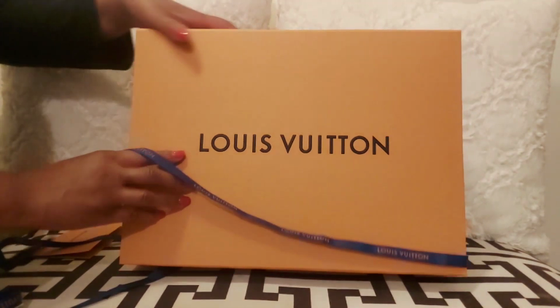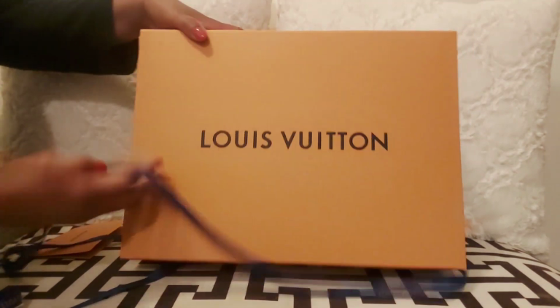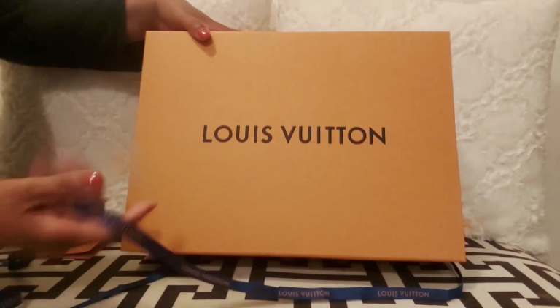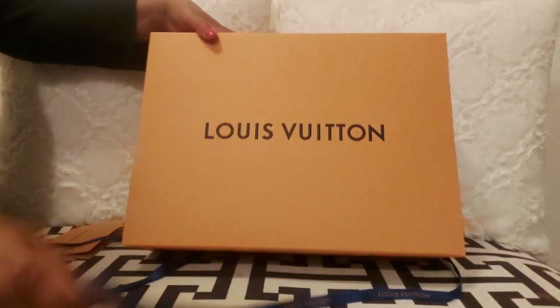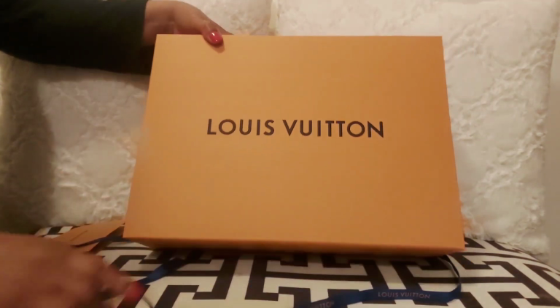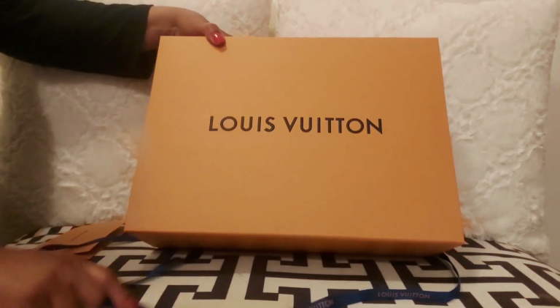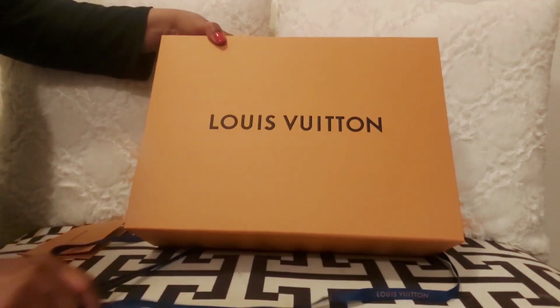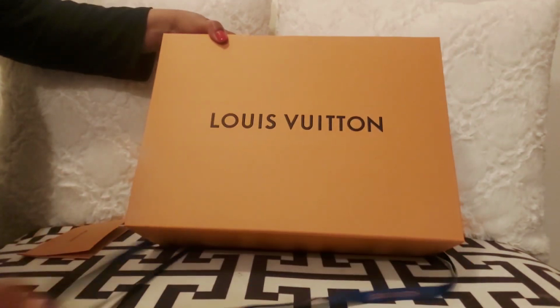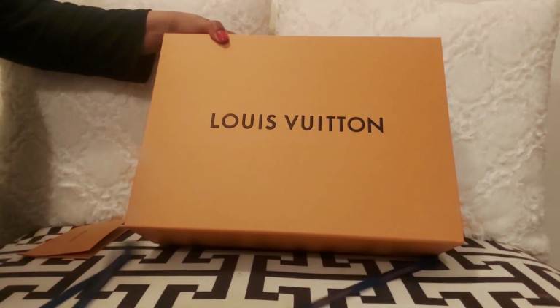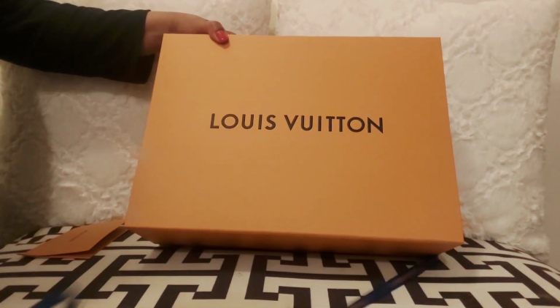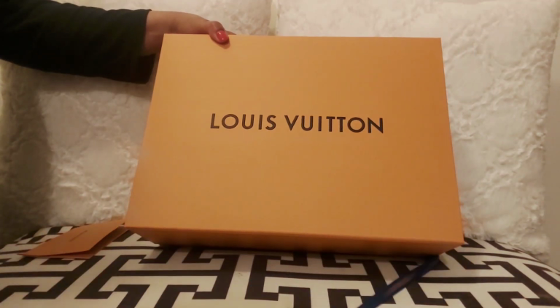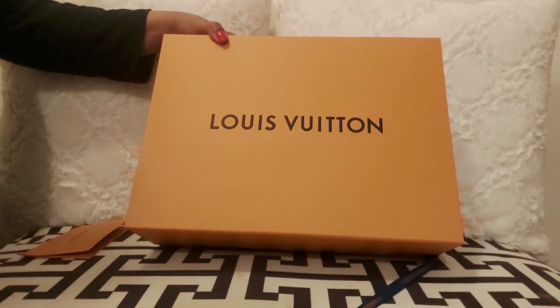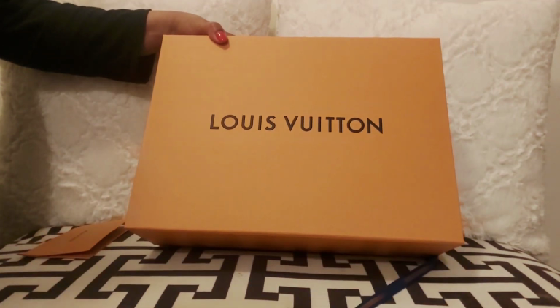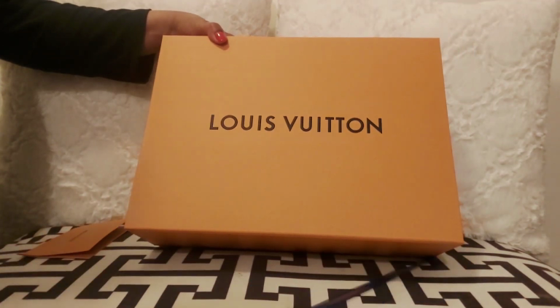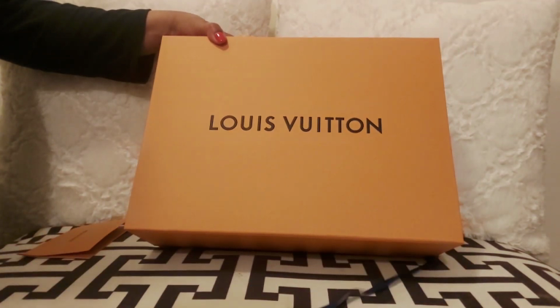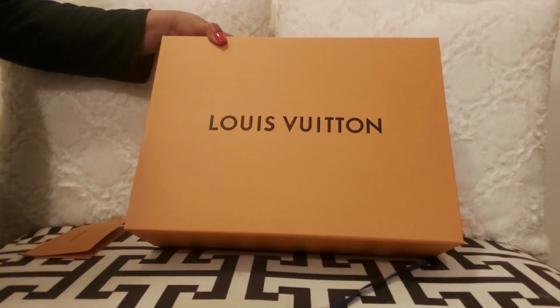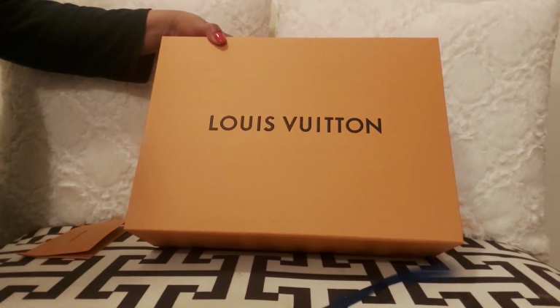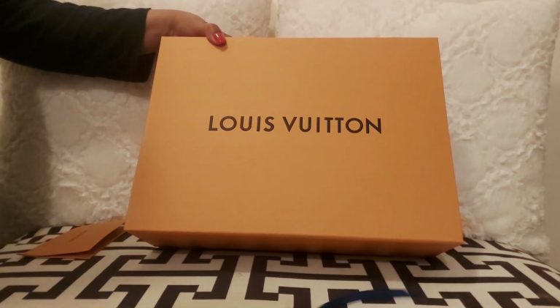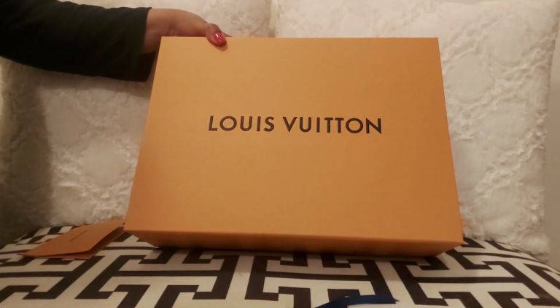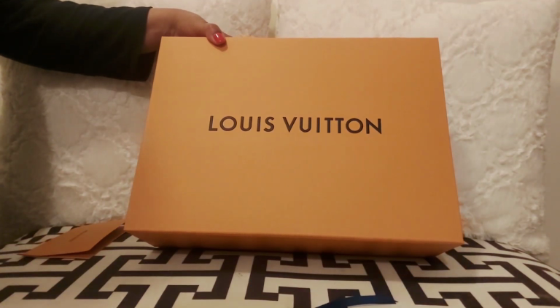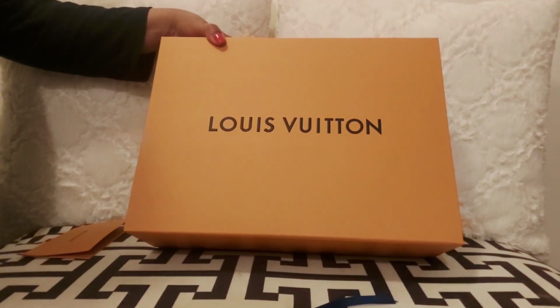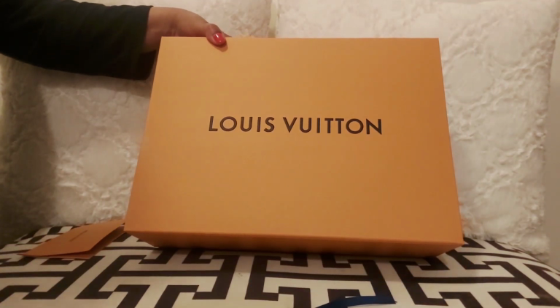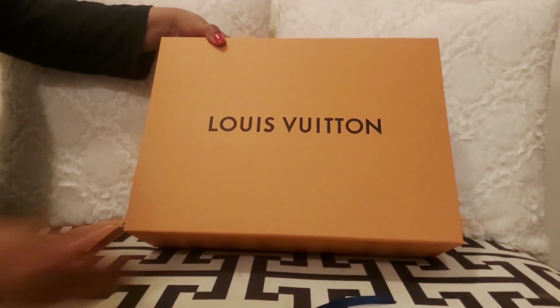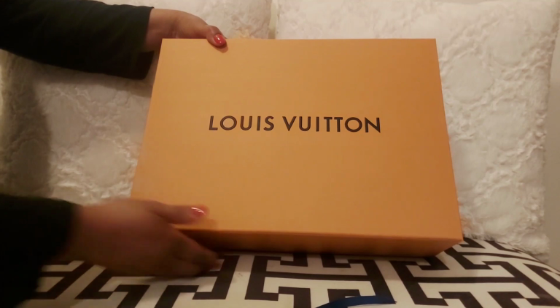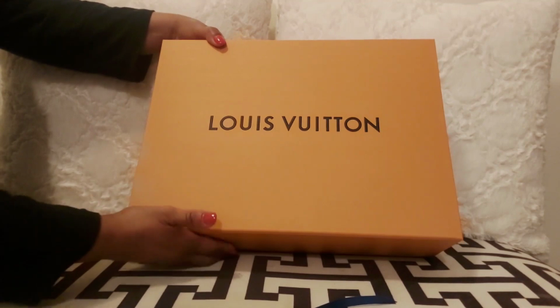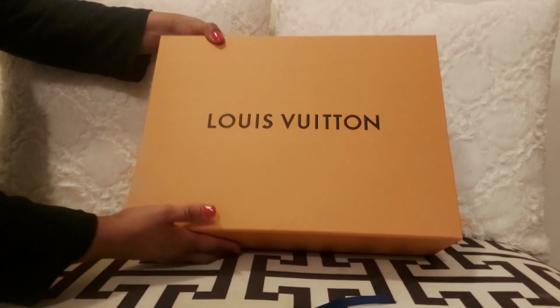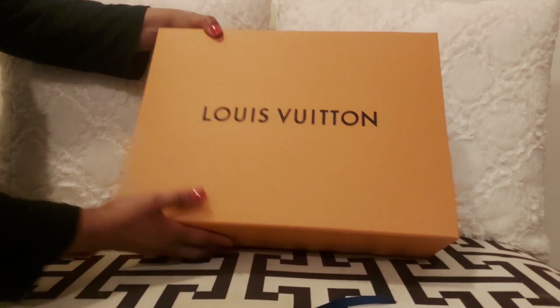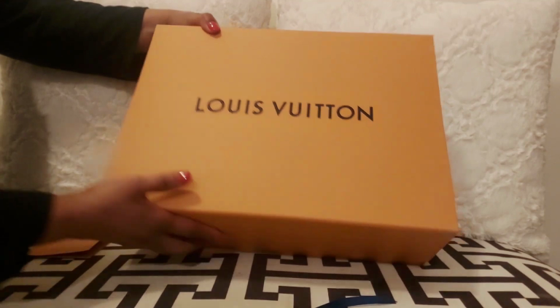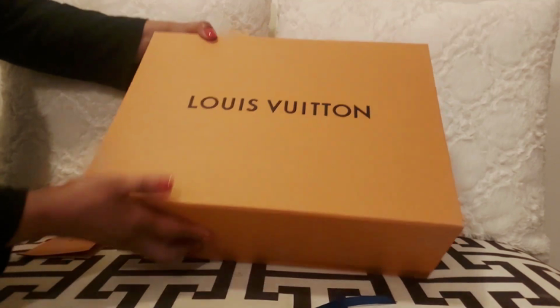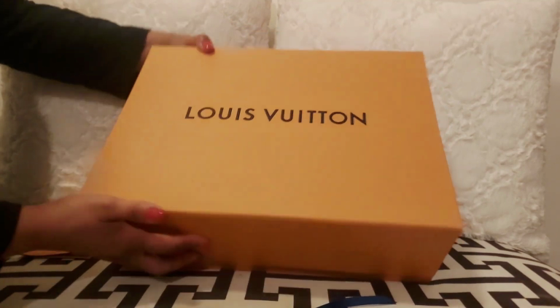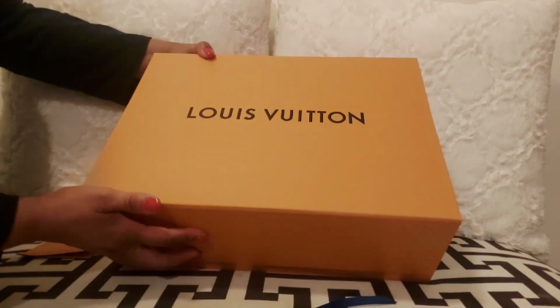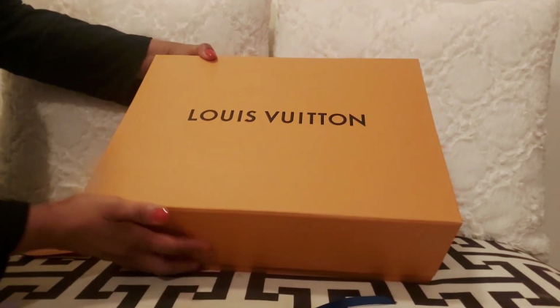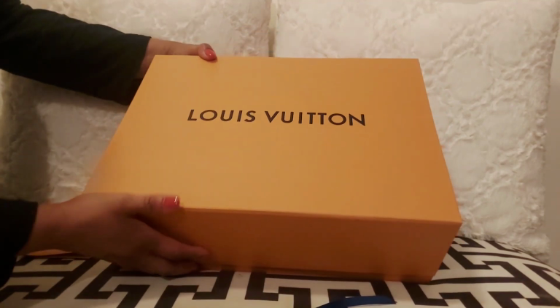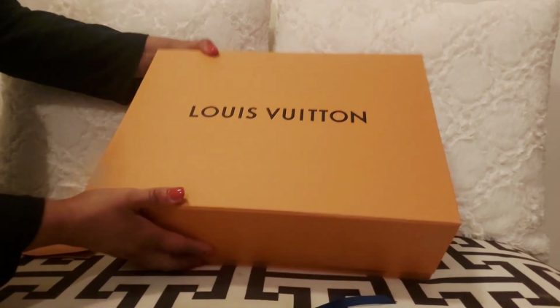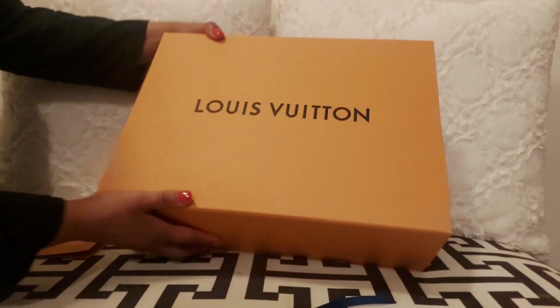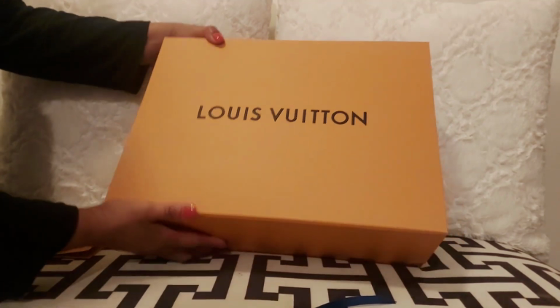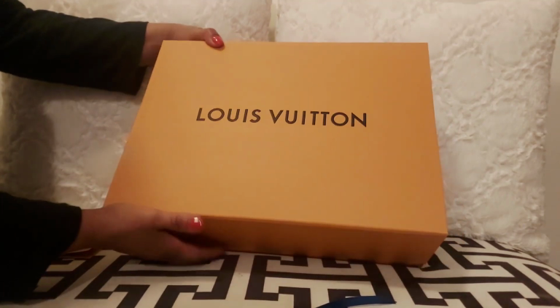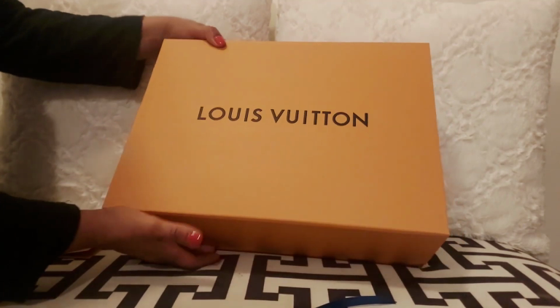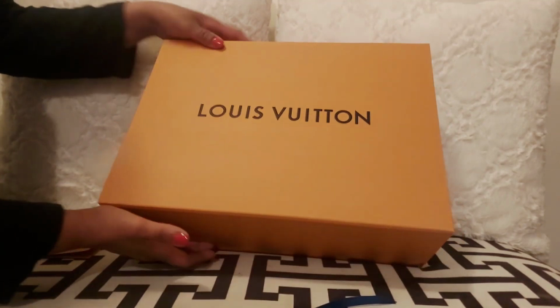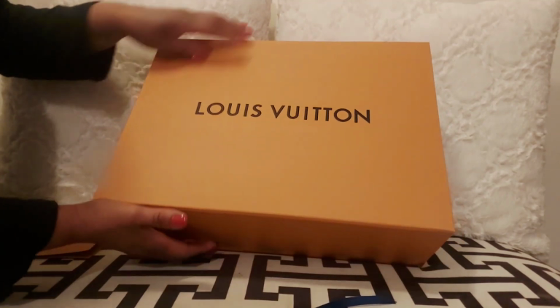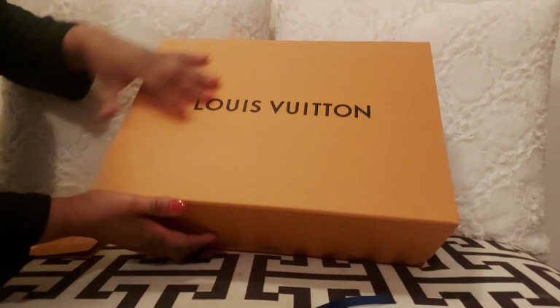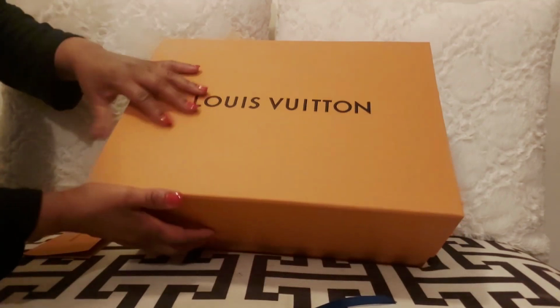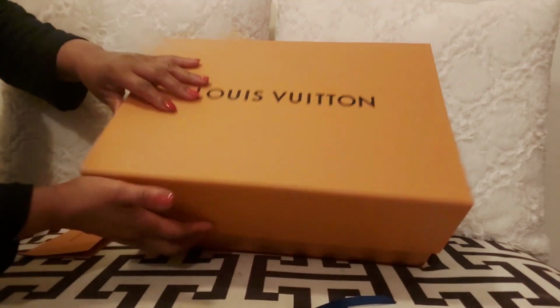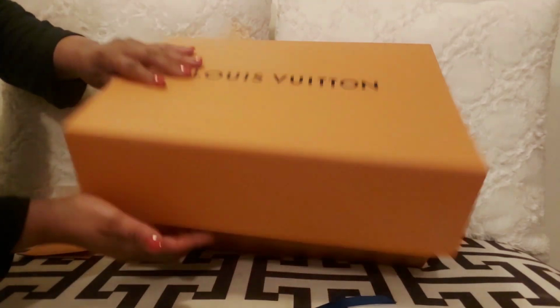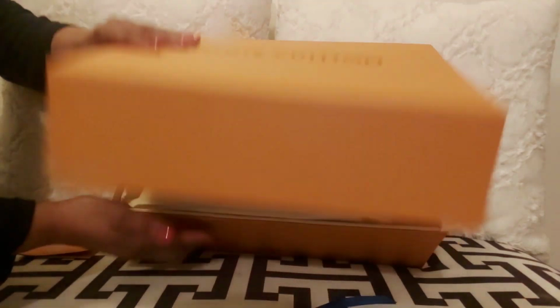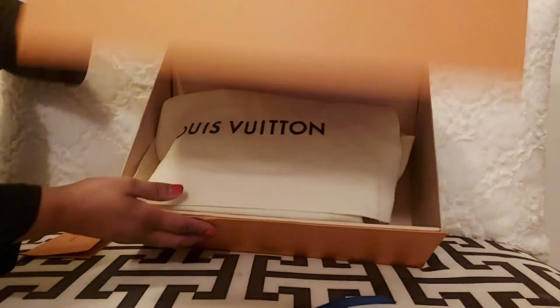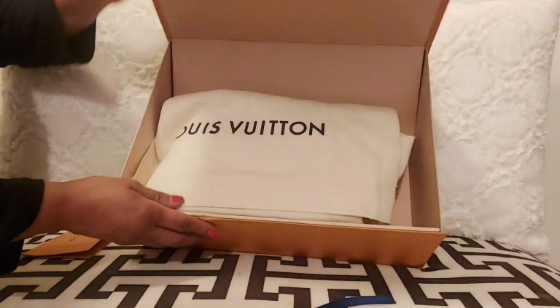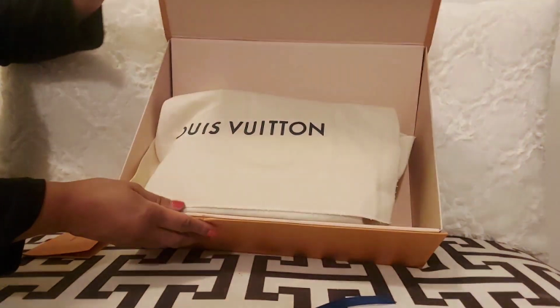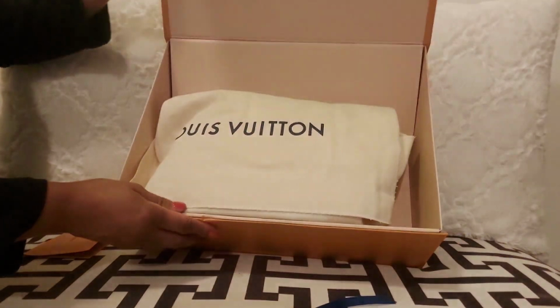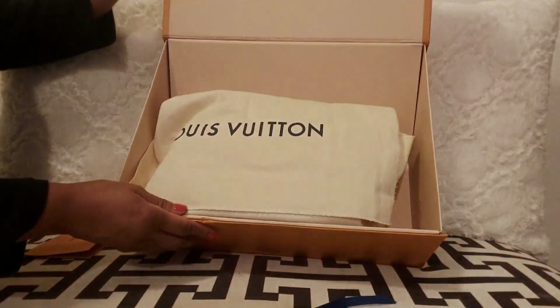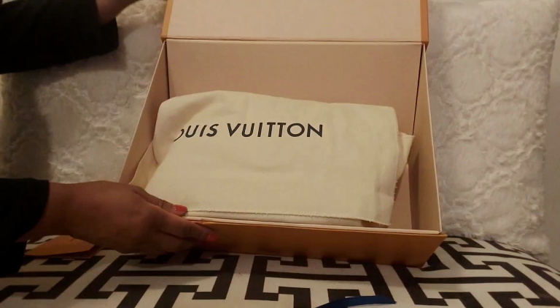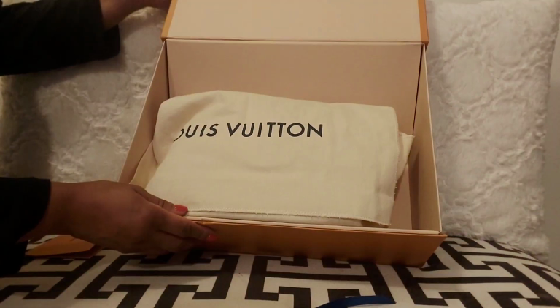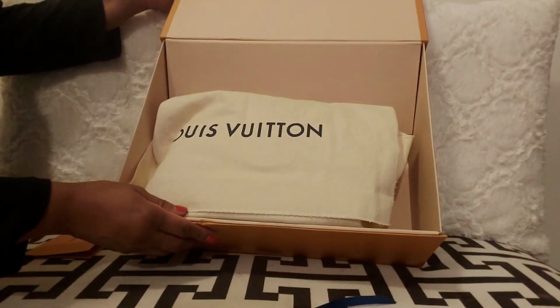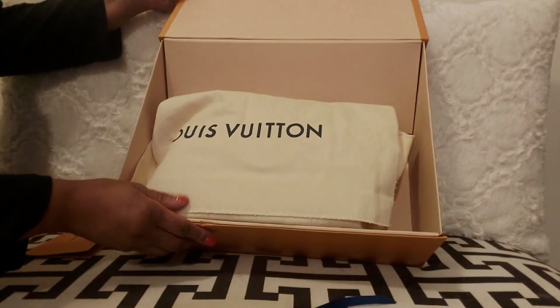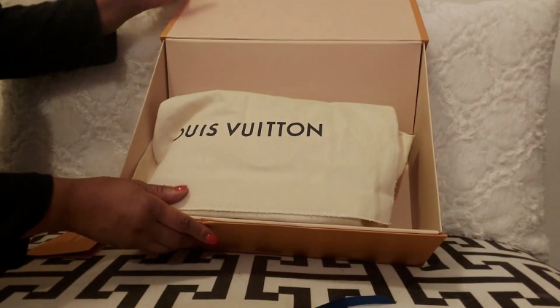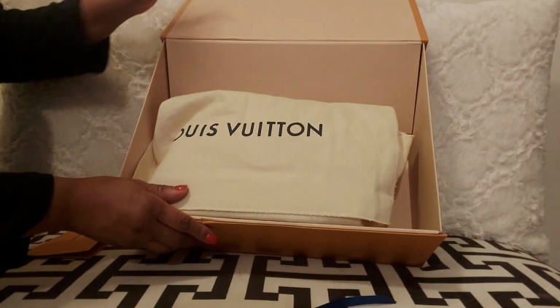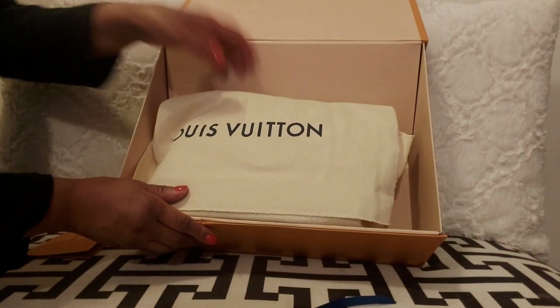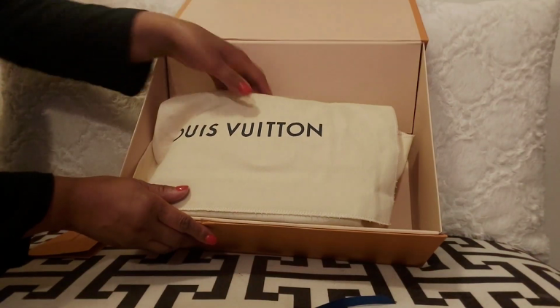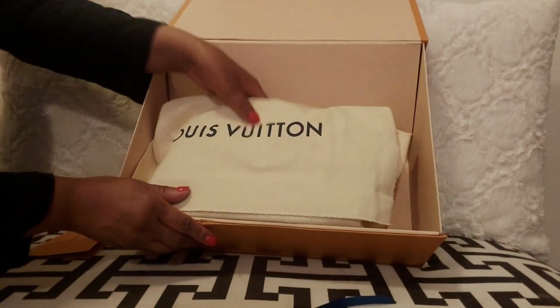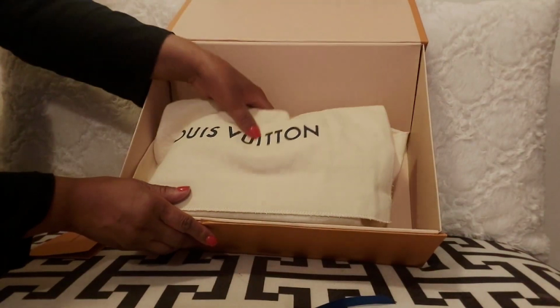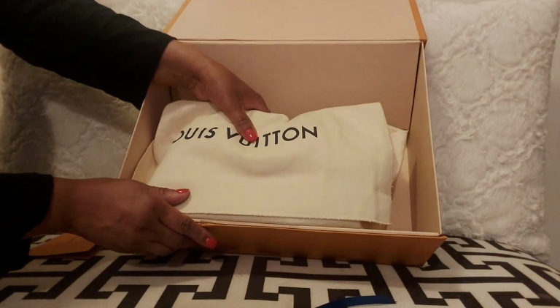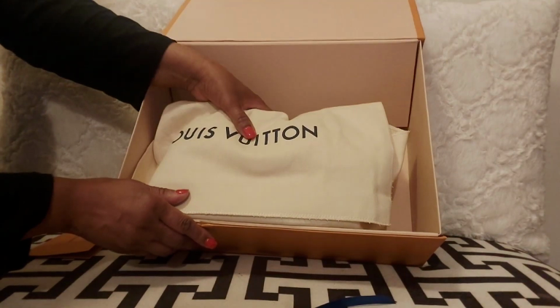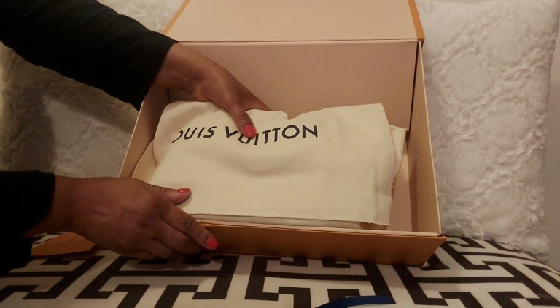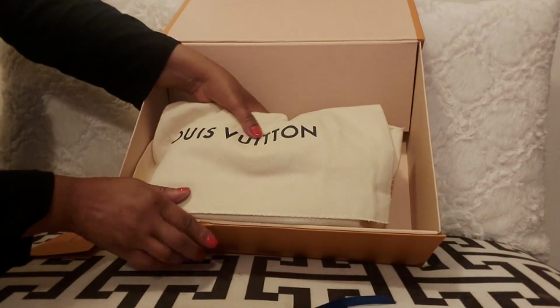Also, if there's anybody out there that has a luxury channel, let me know. We could all connect and grow with each other, learn from each other. Anyways, let's go to the unboxing.